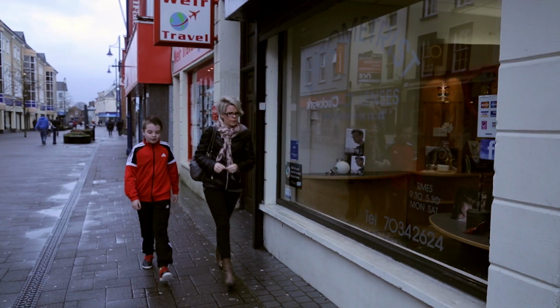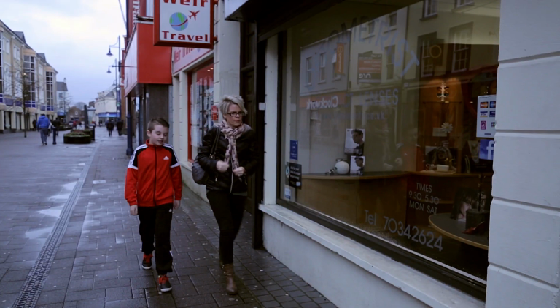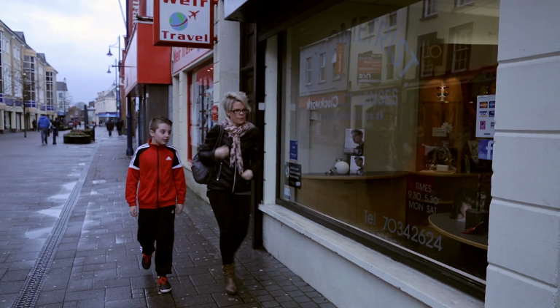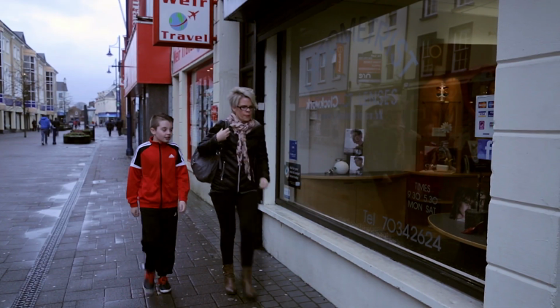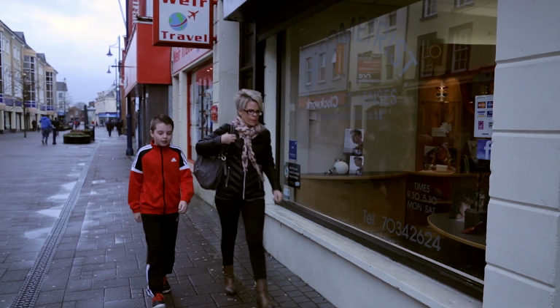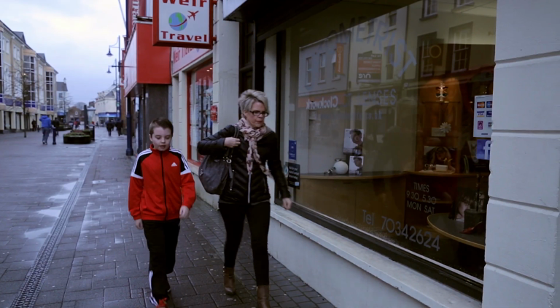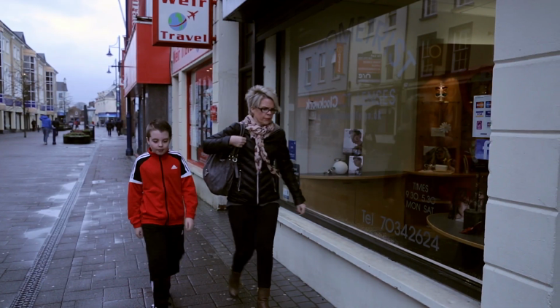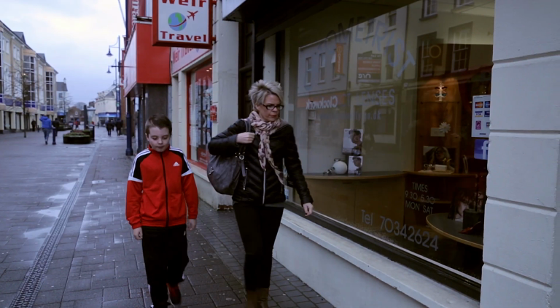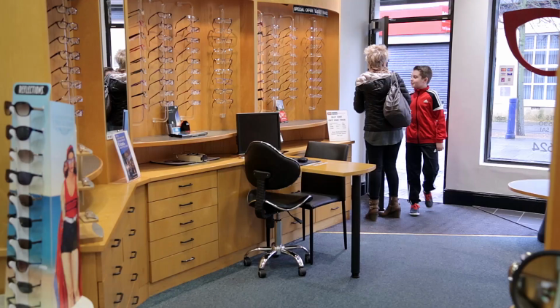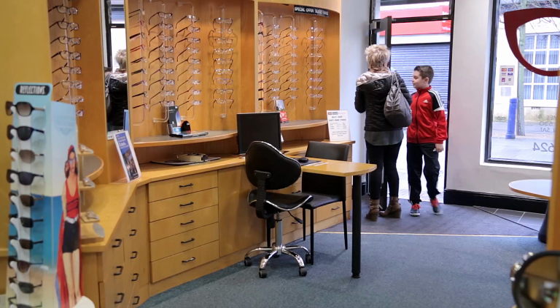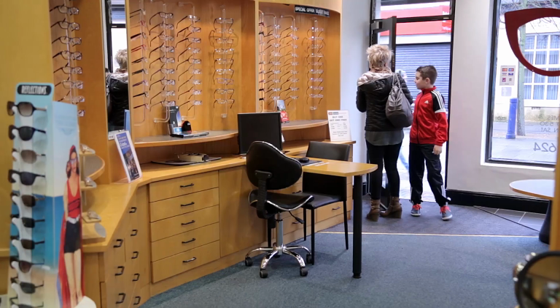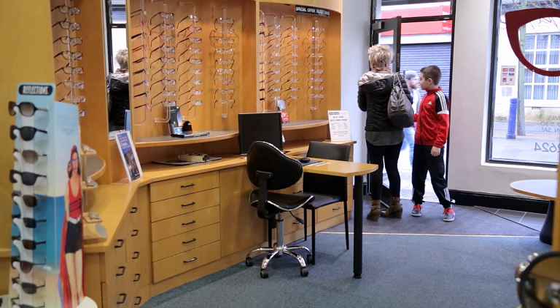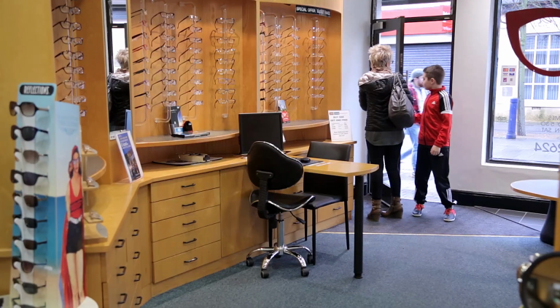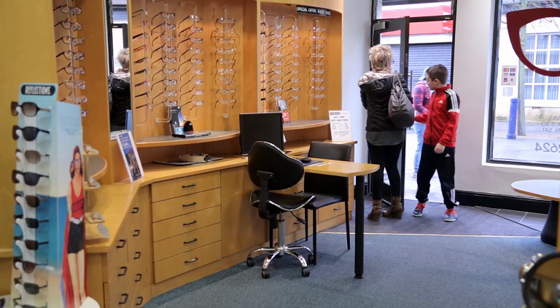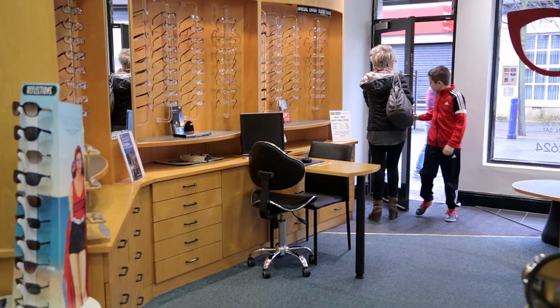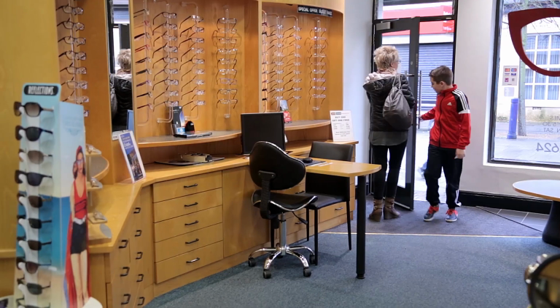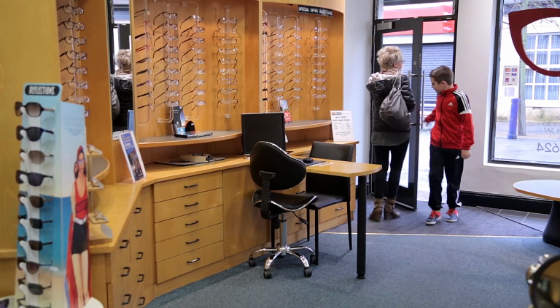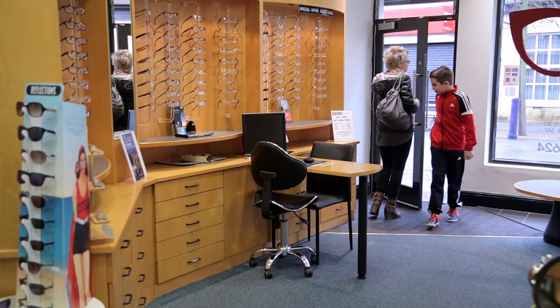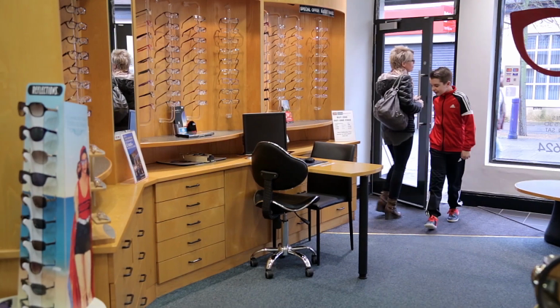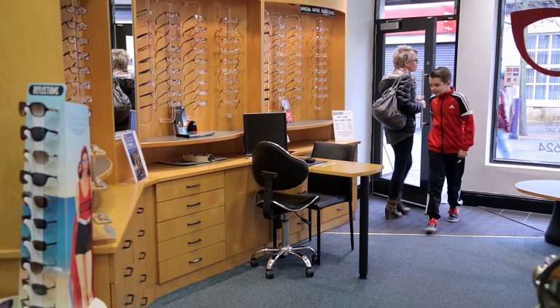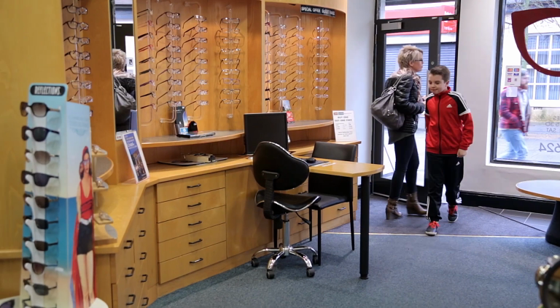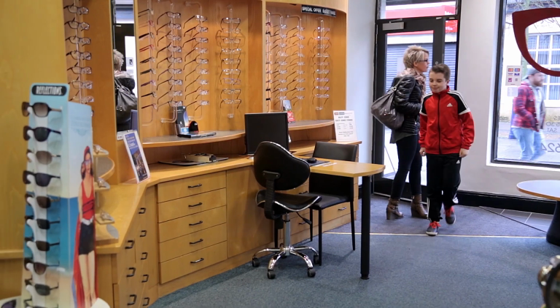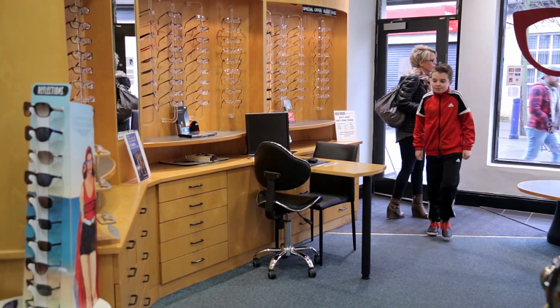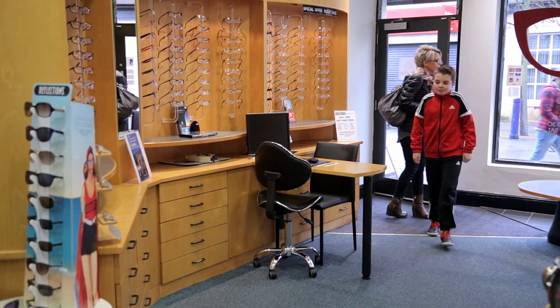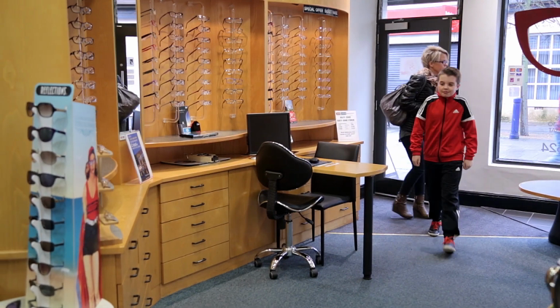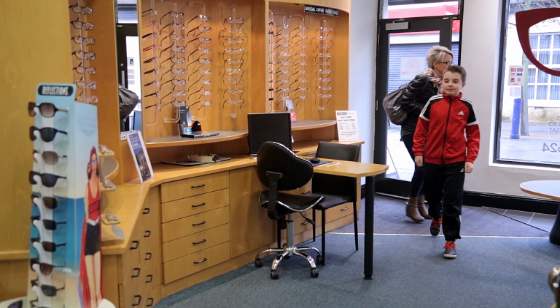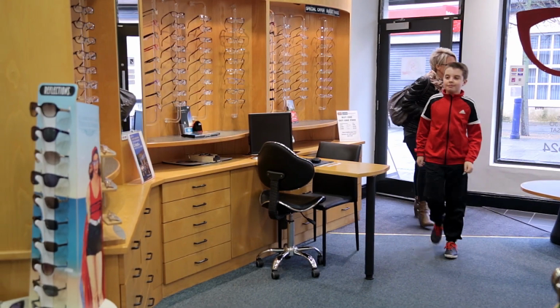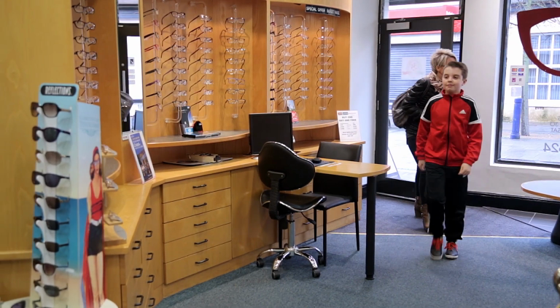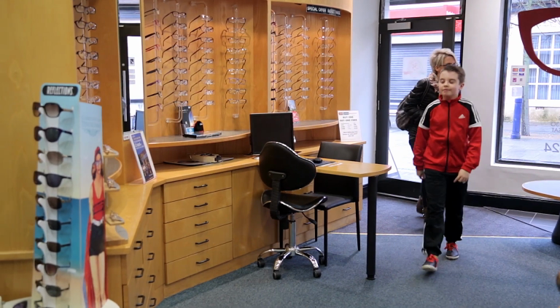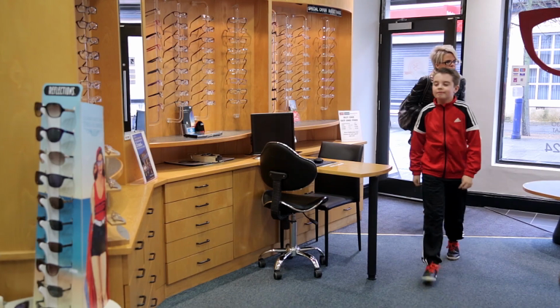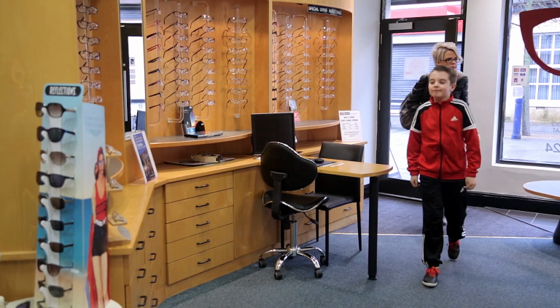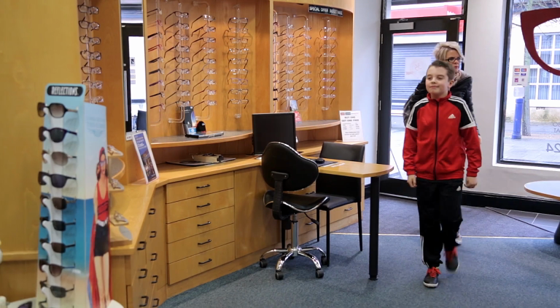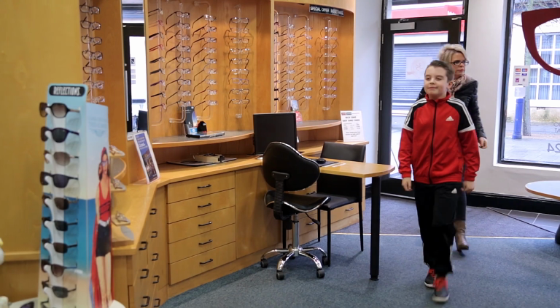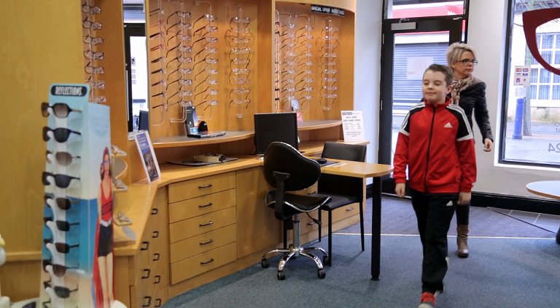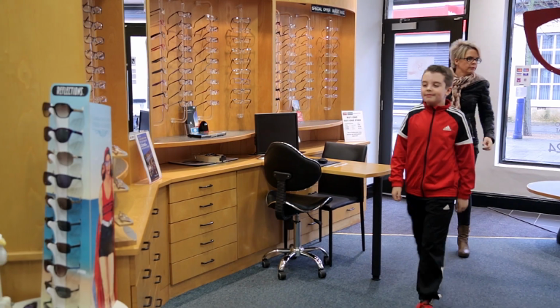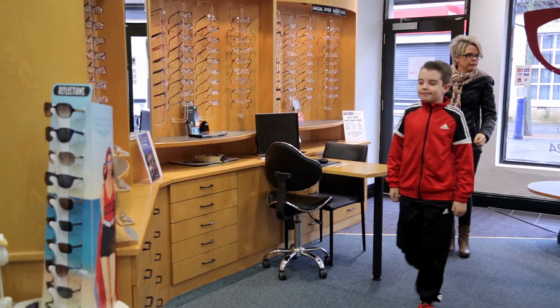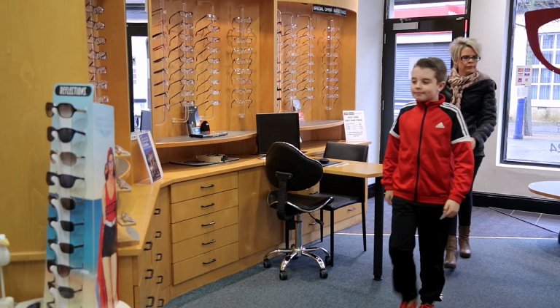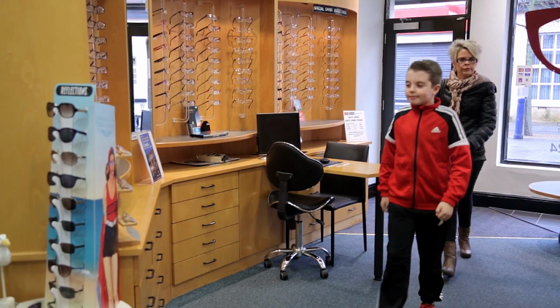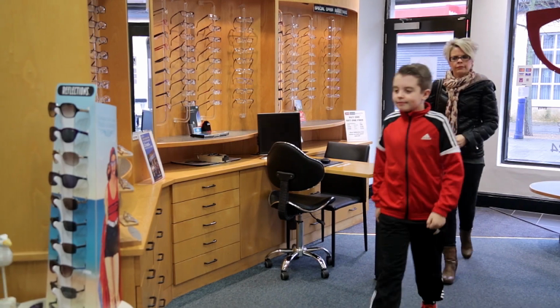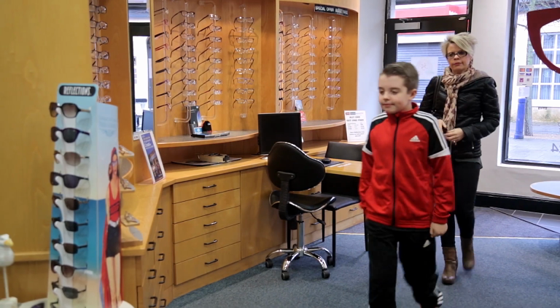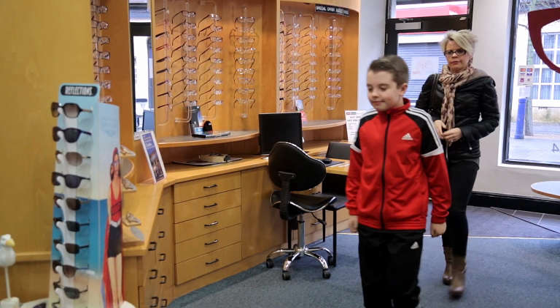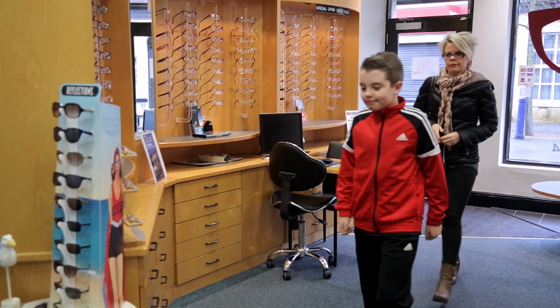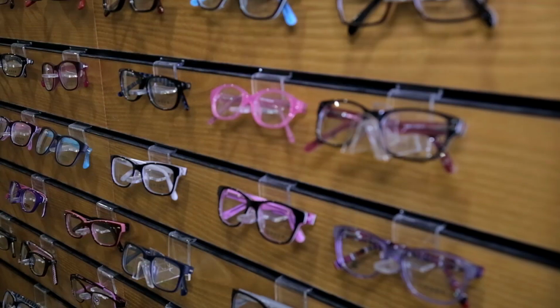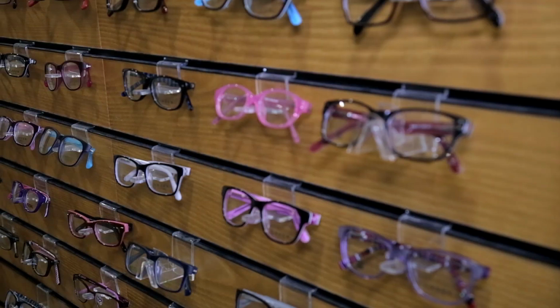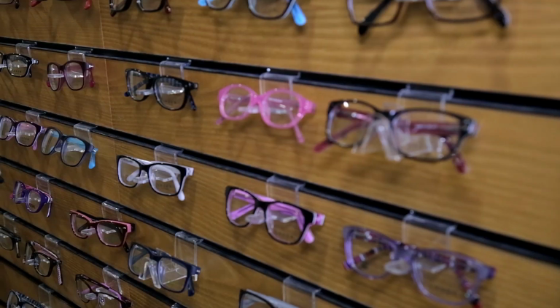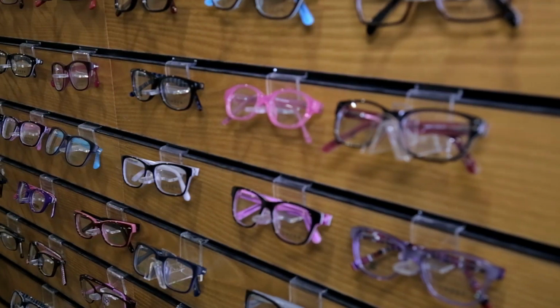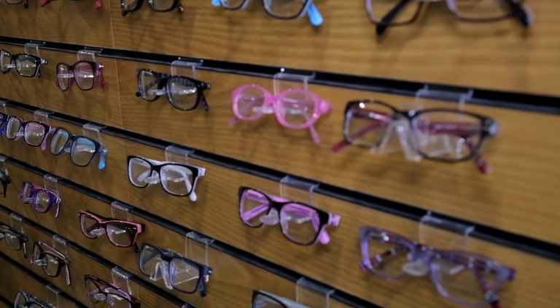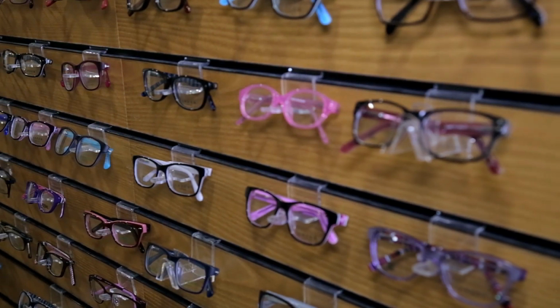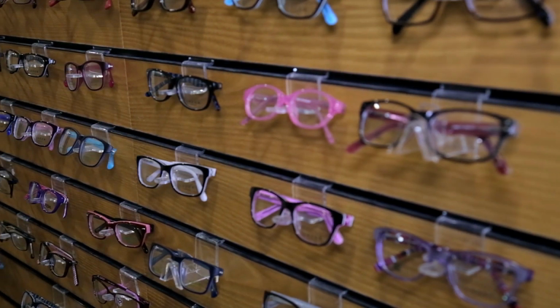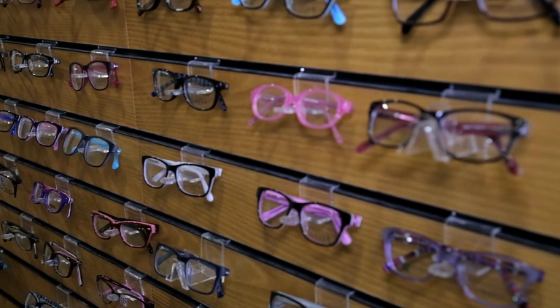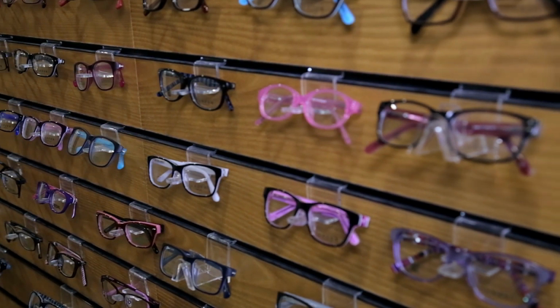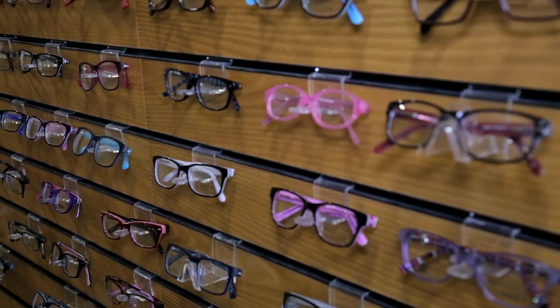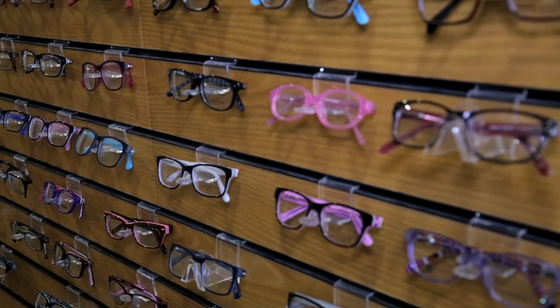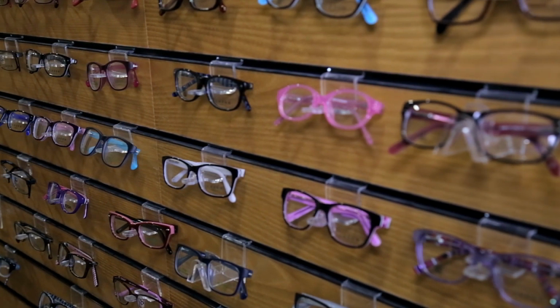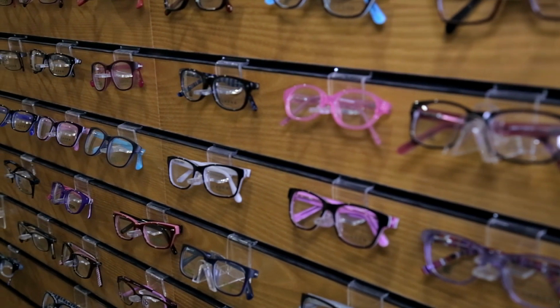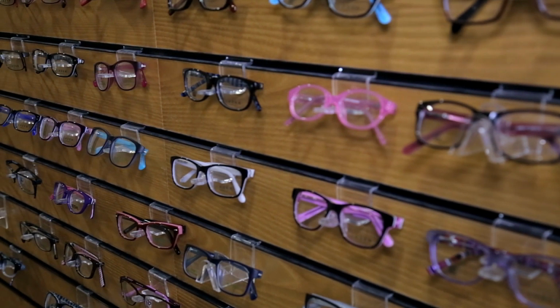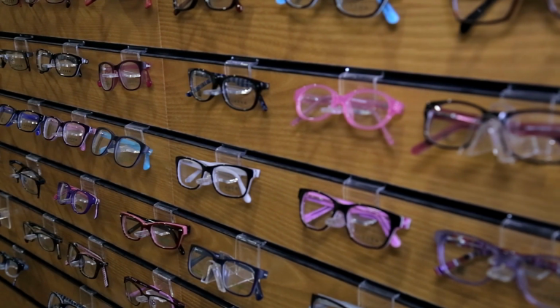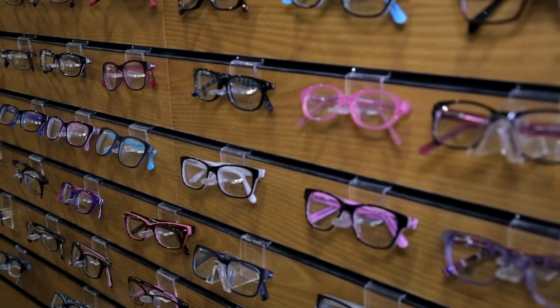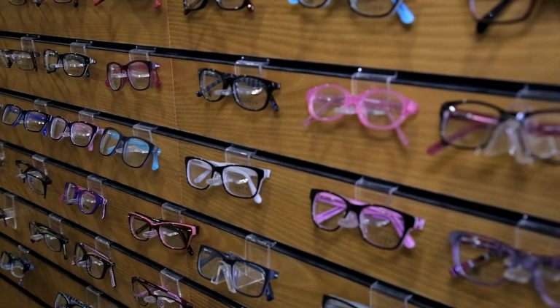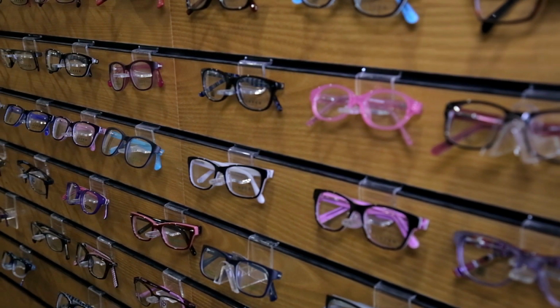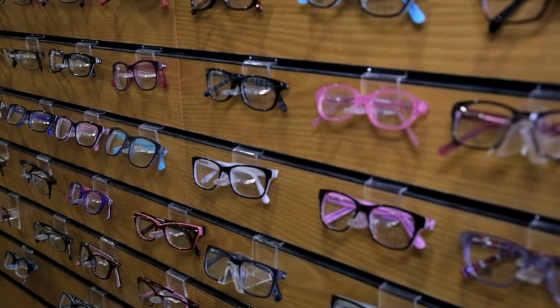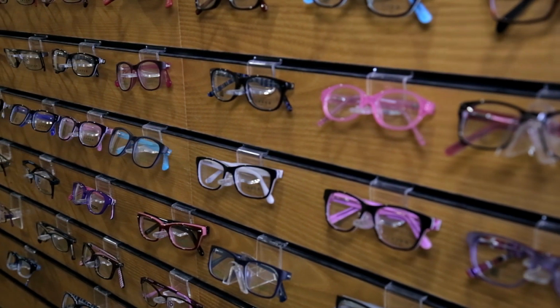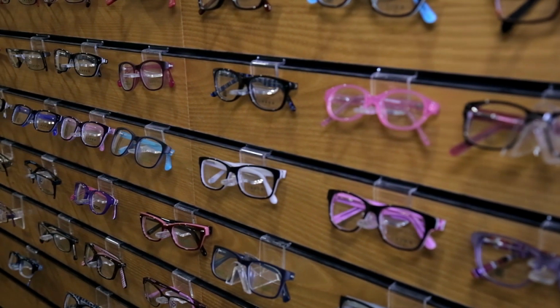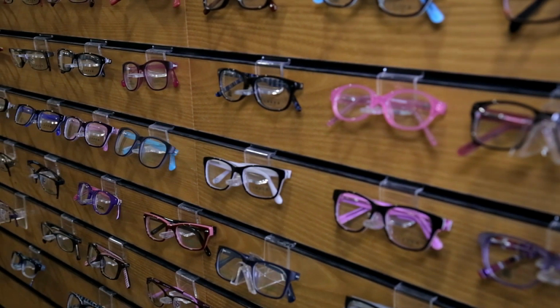I'm going to the optometrist to see if my eyes are okay. Let's see what happens.